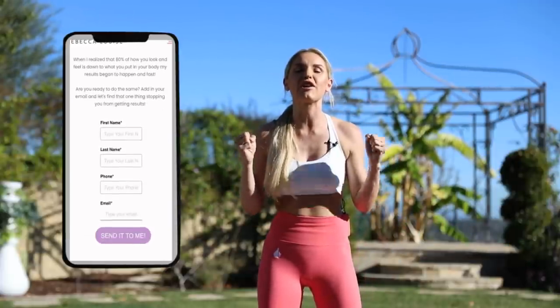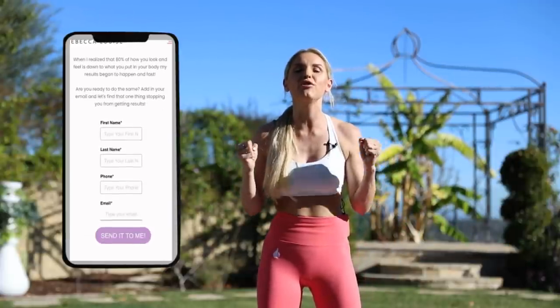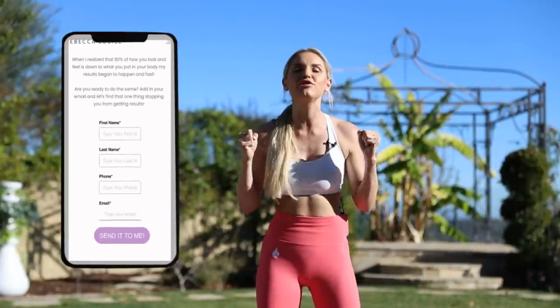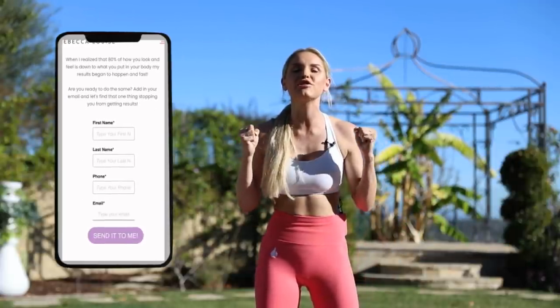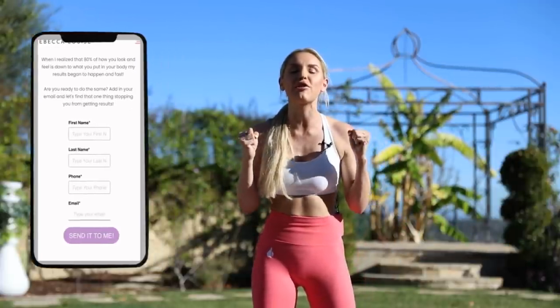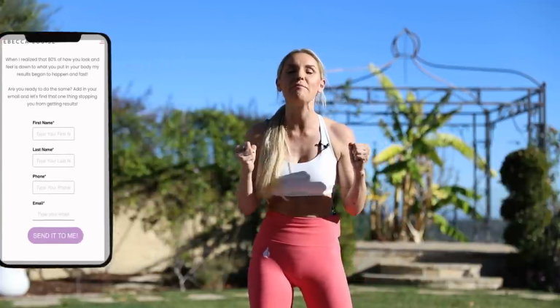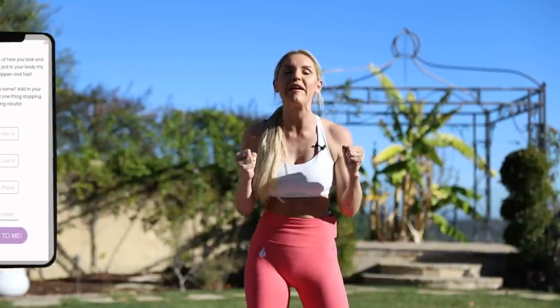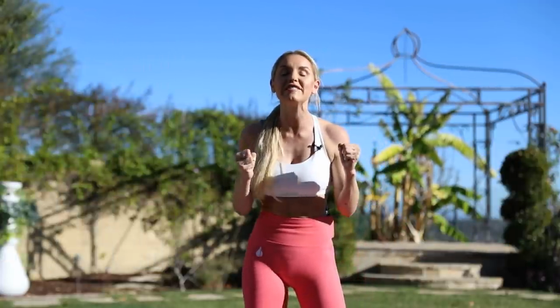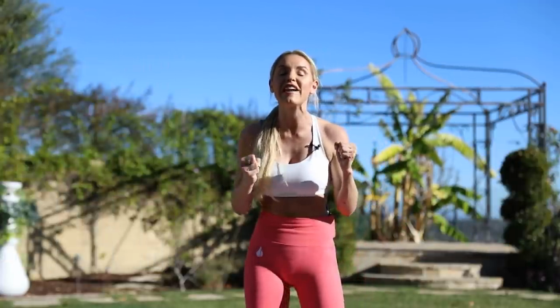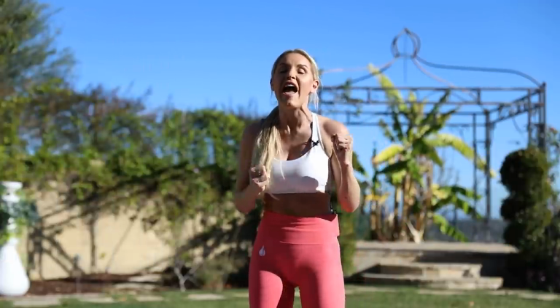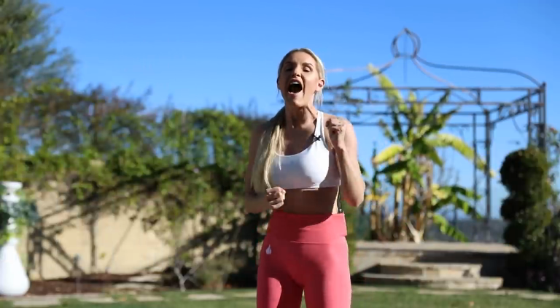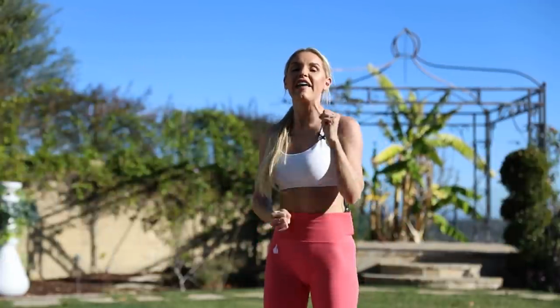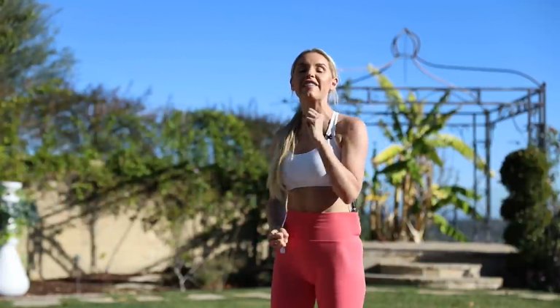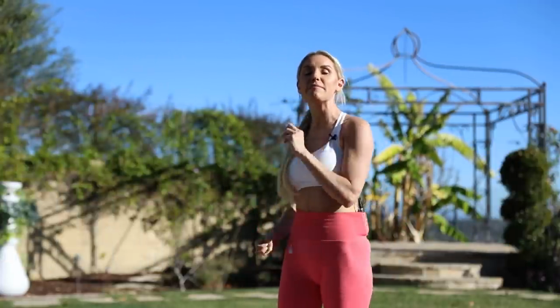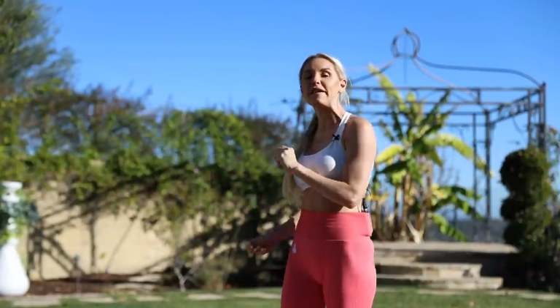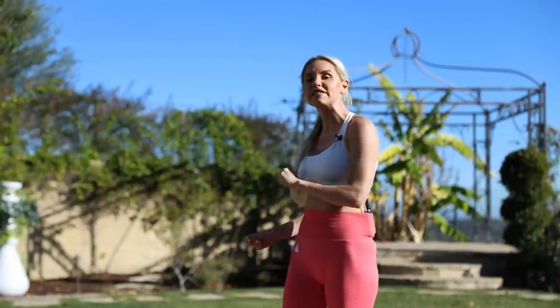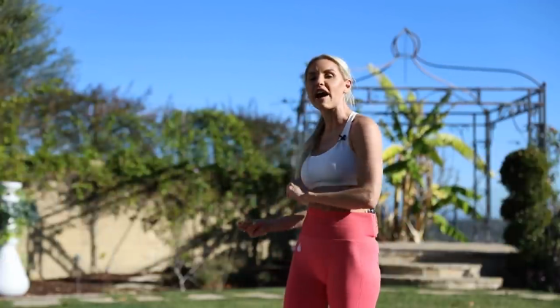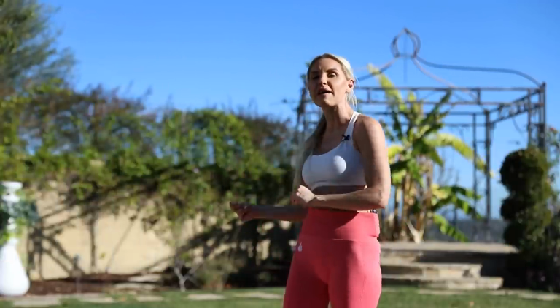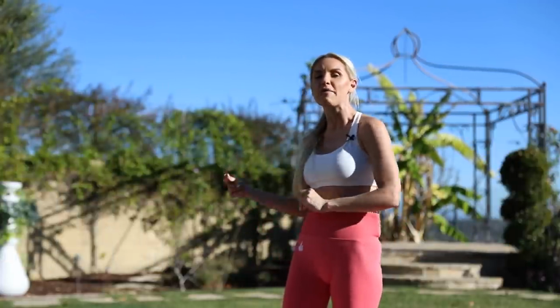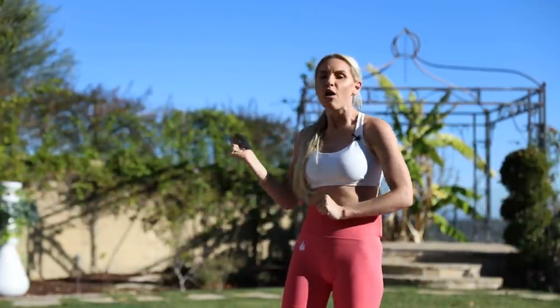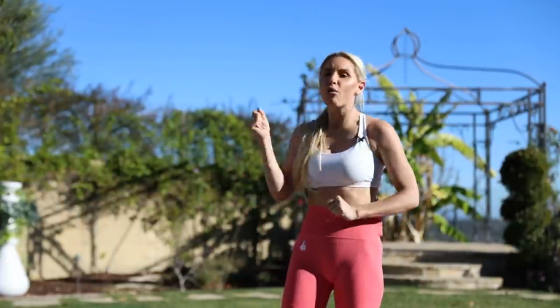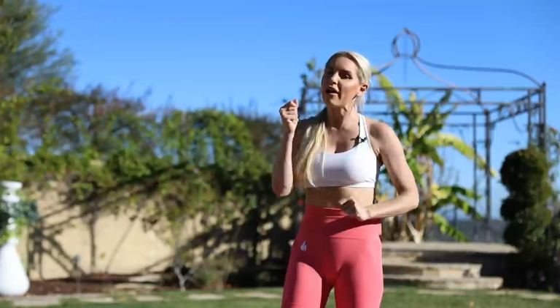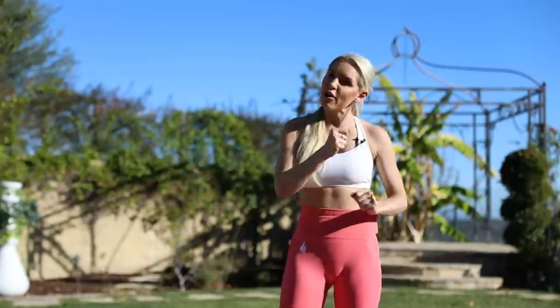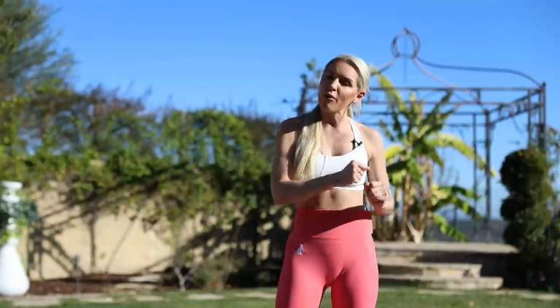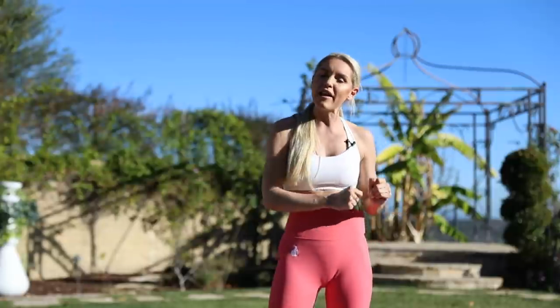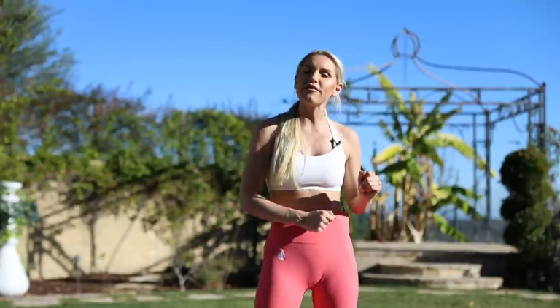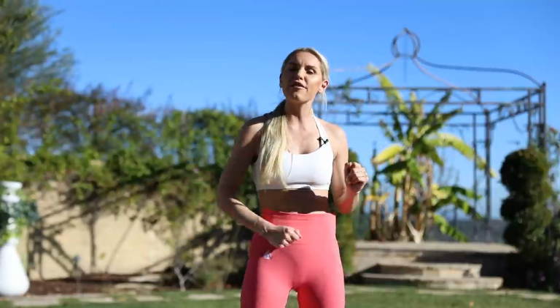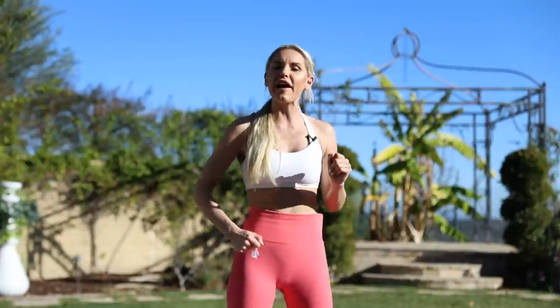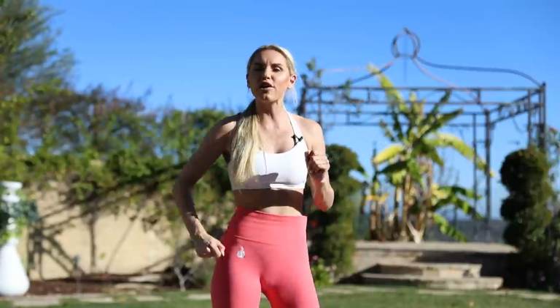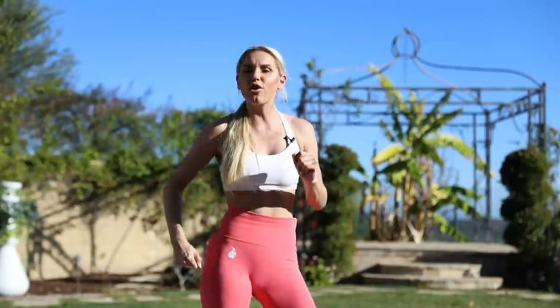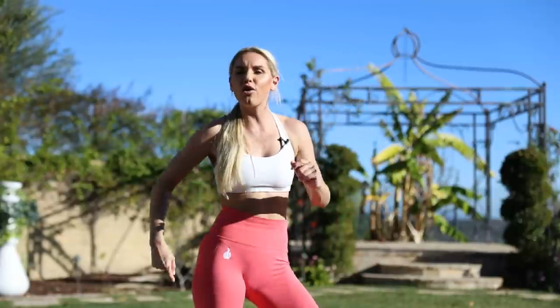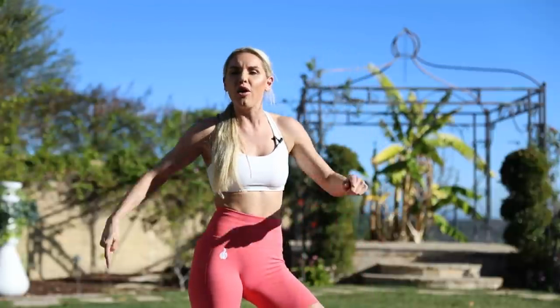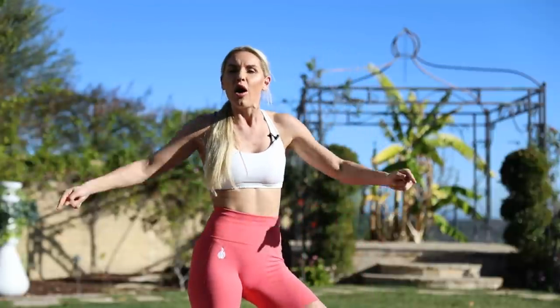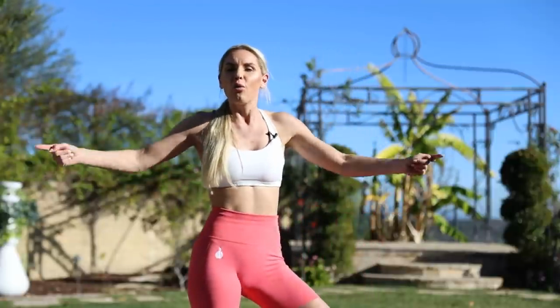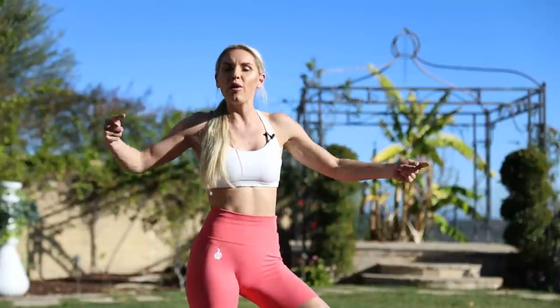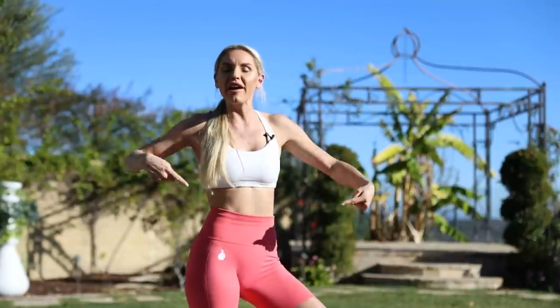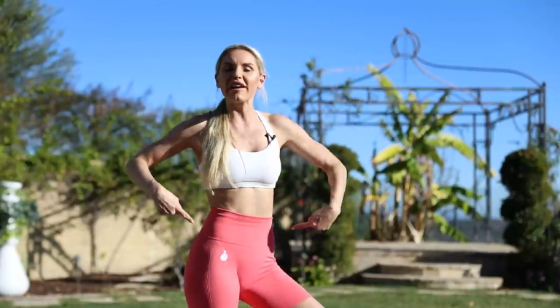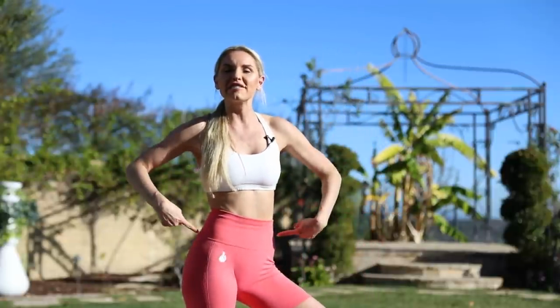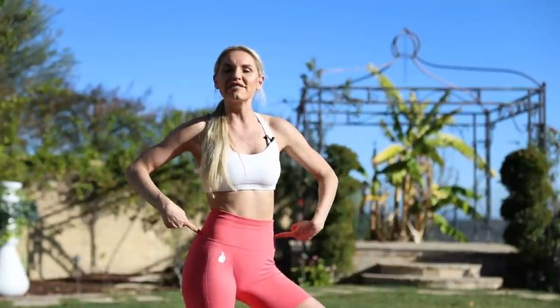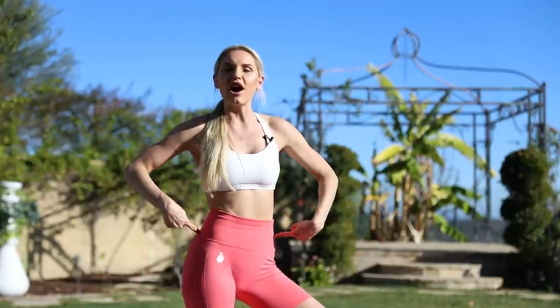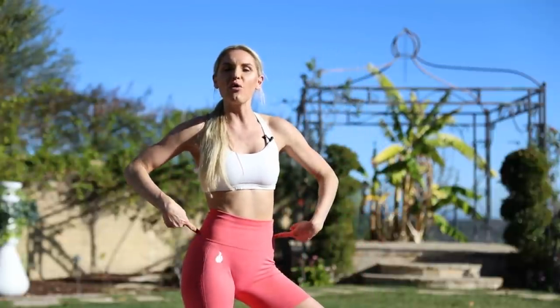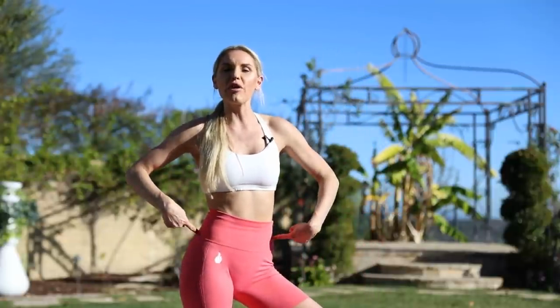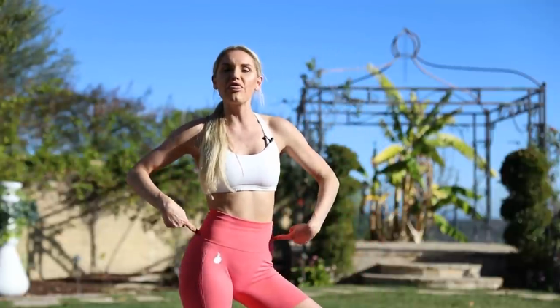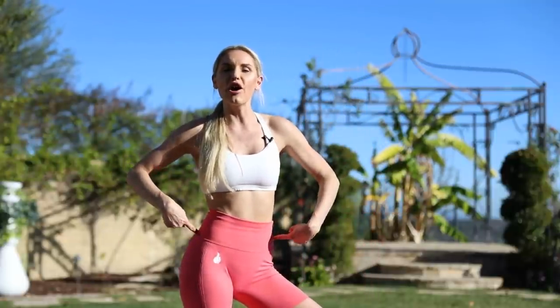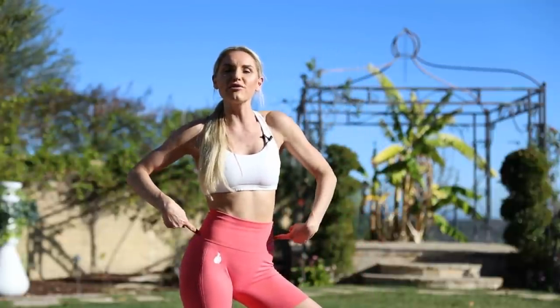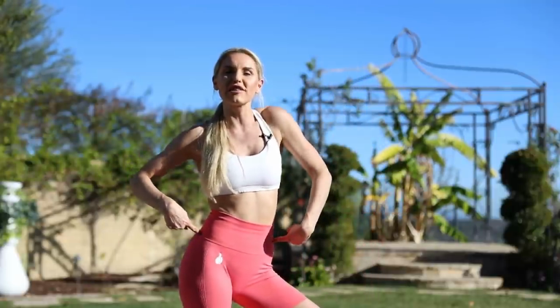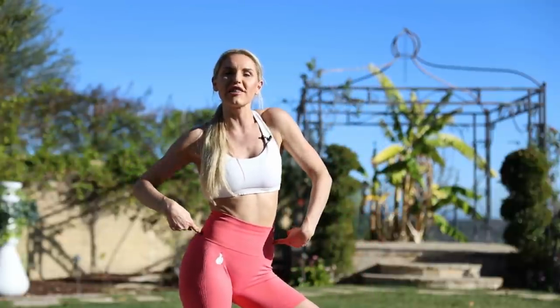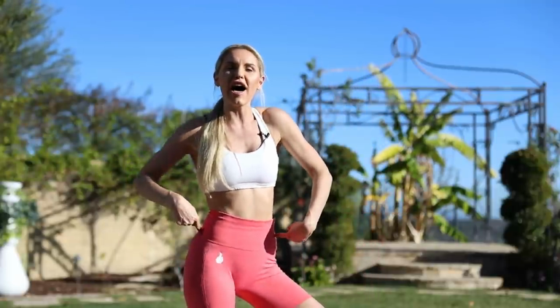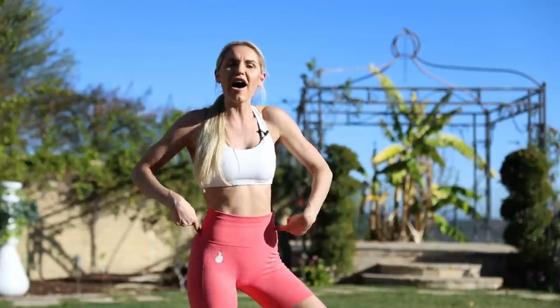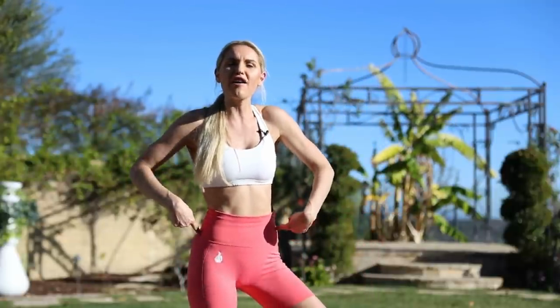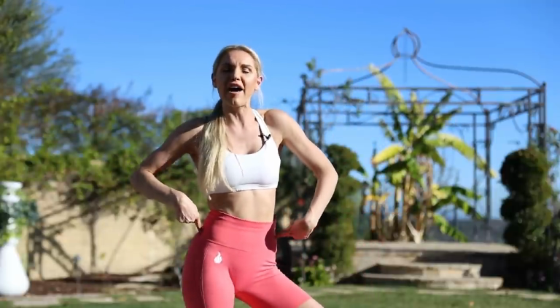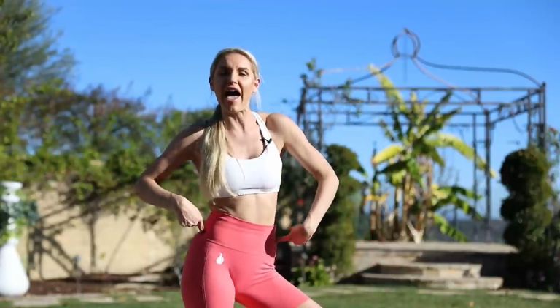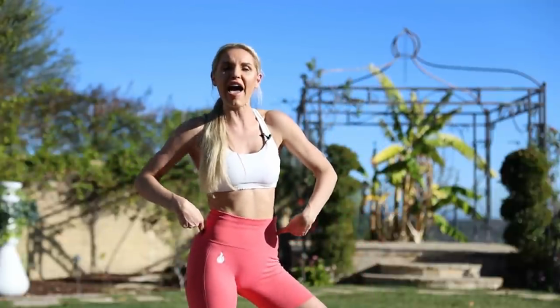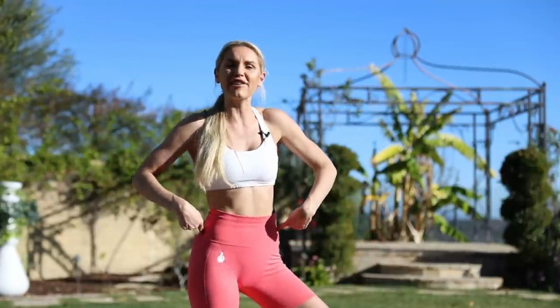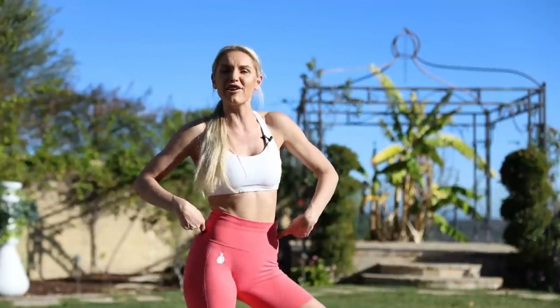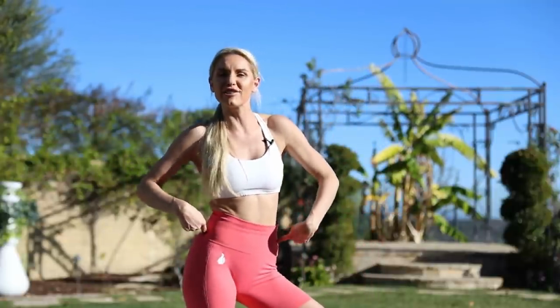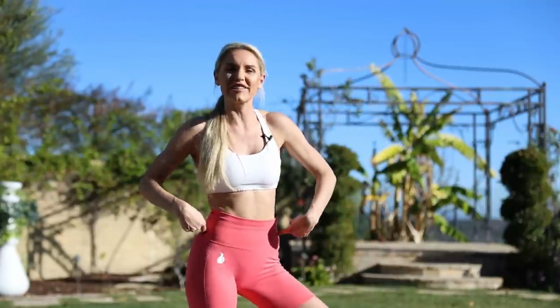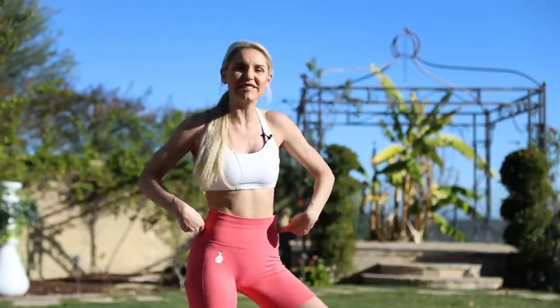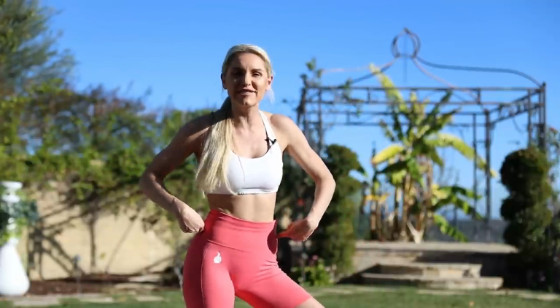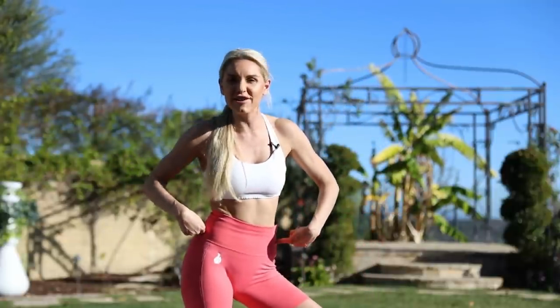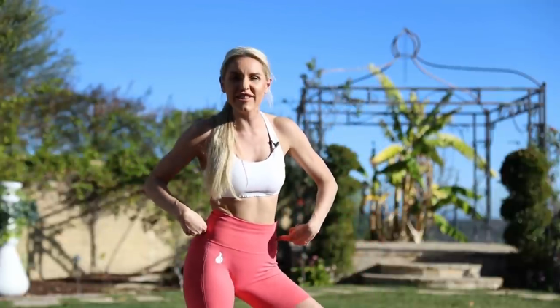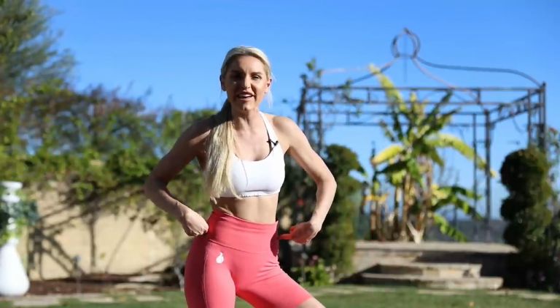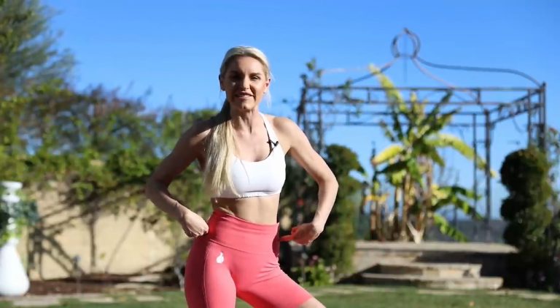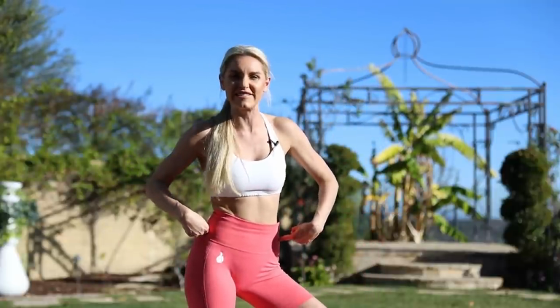My coaches are amazing. And in the meantime, while you're waiting for that call, we're going to start with those love handles. Let's do this.